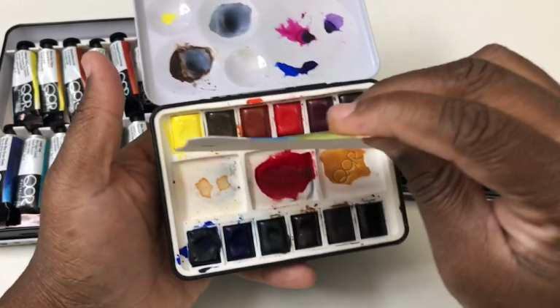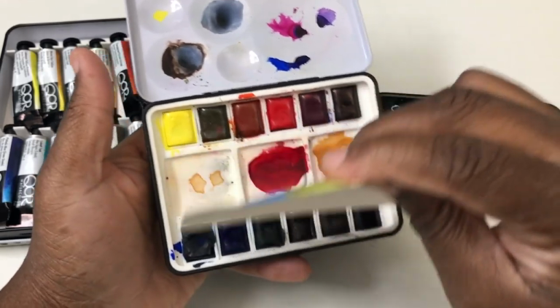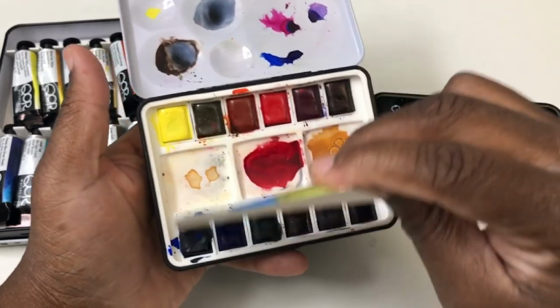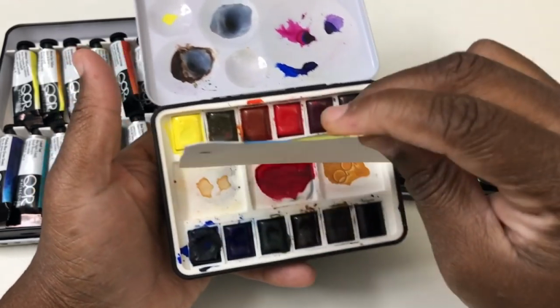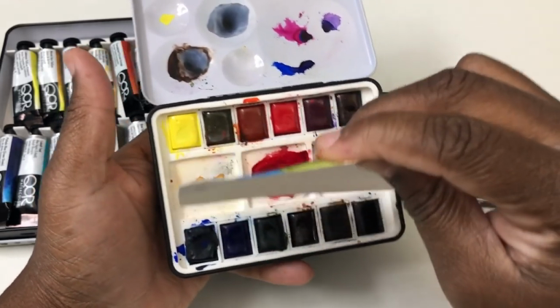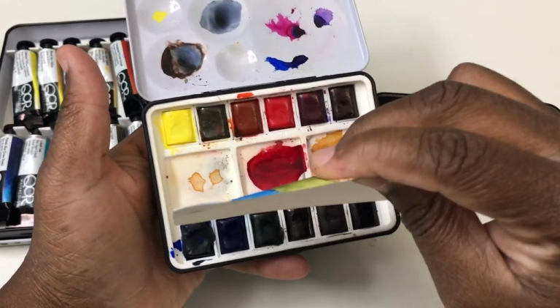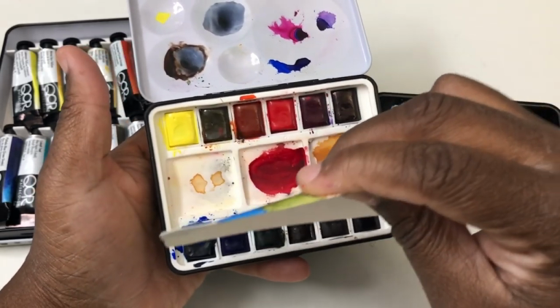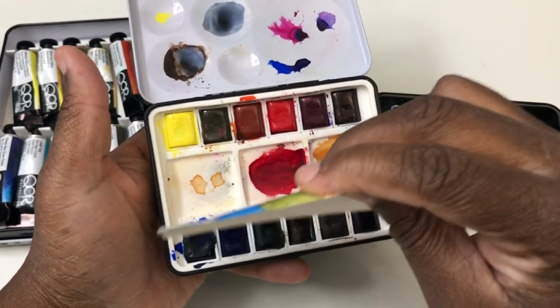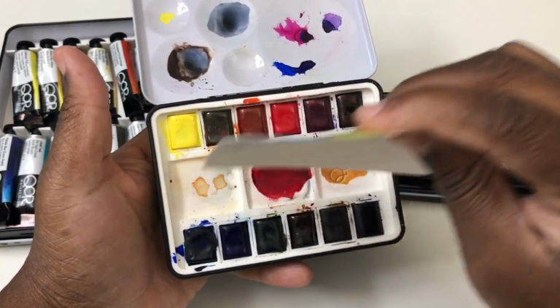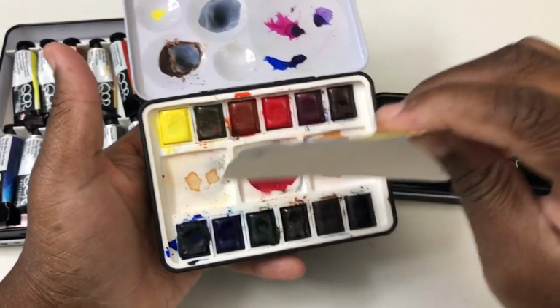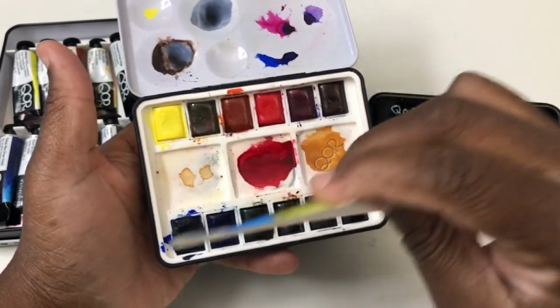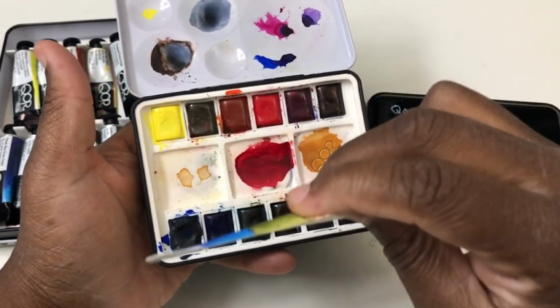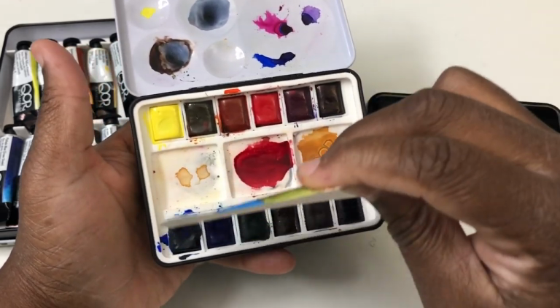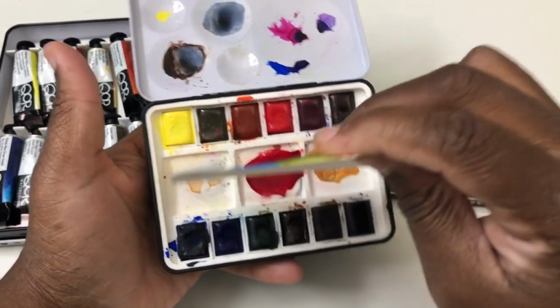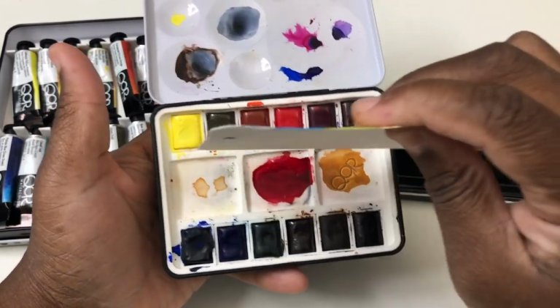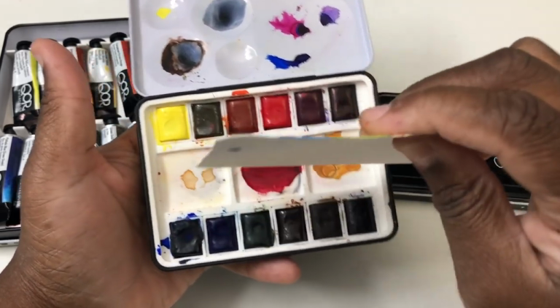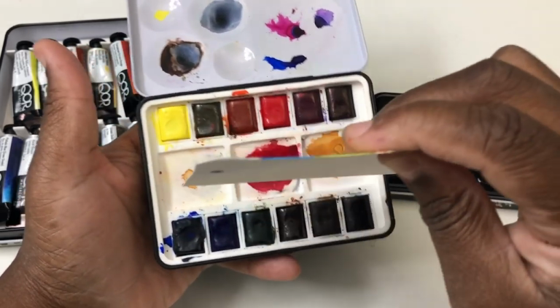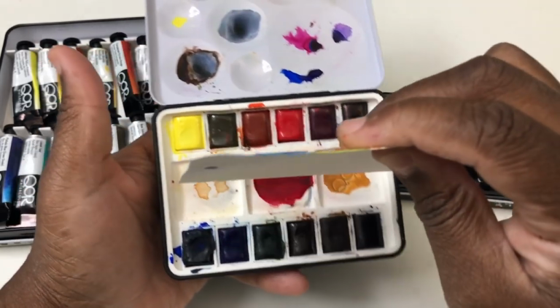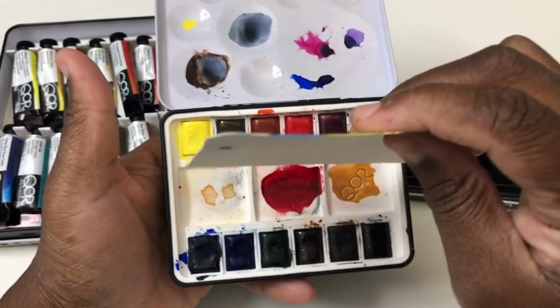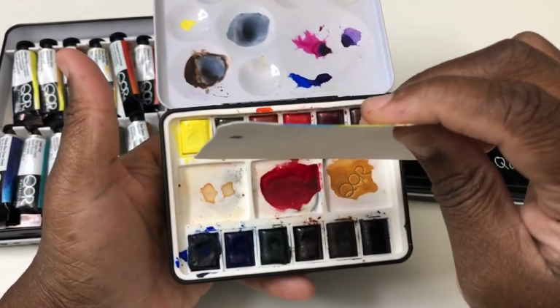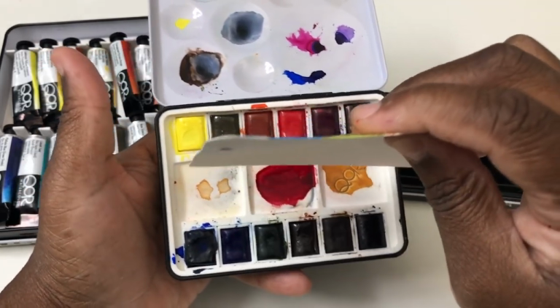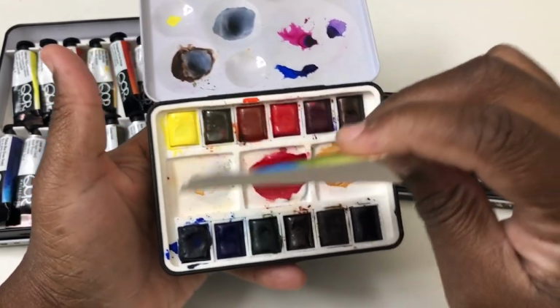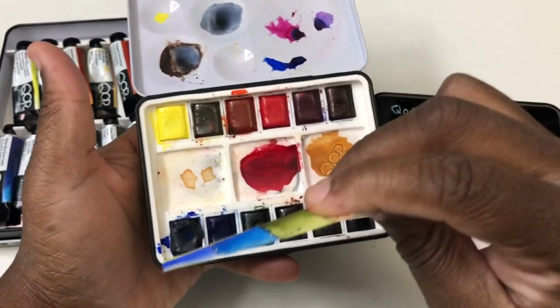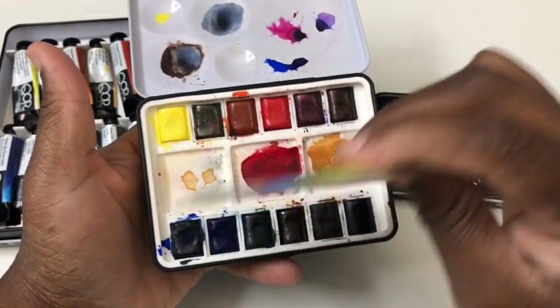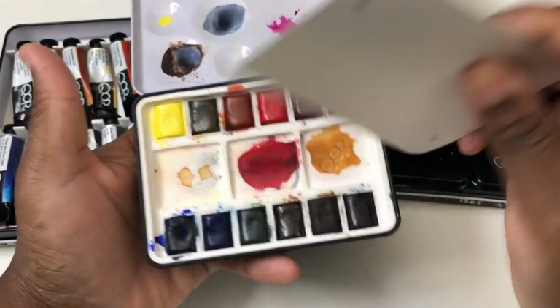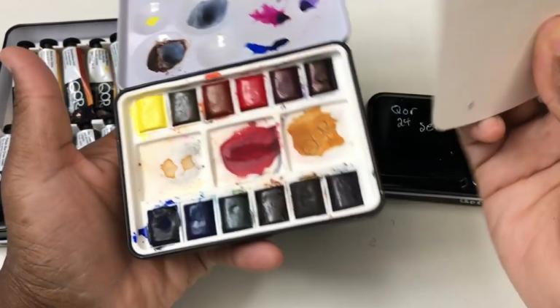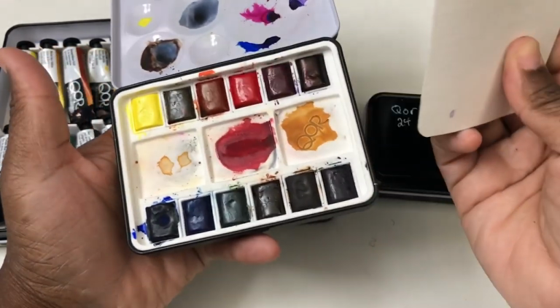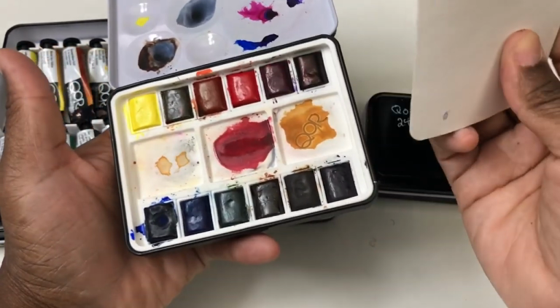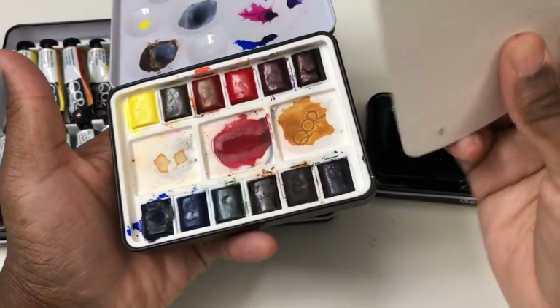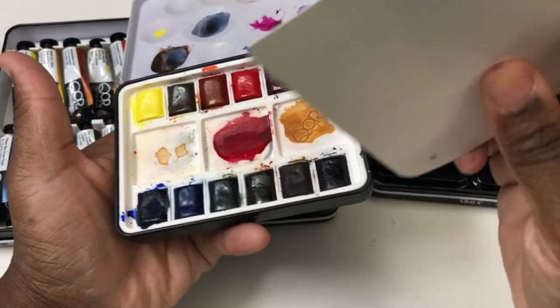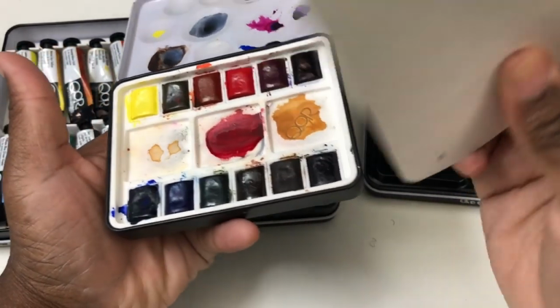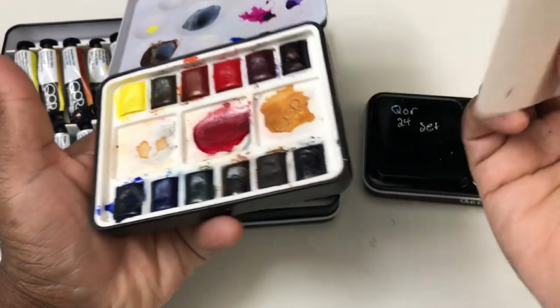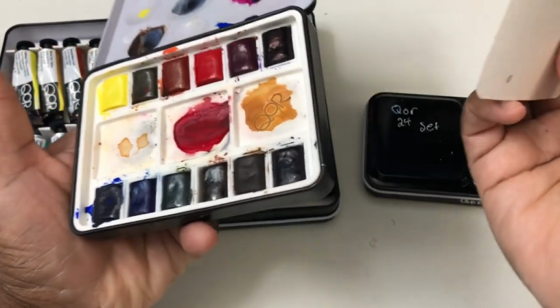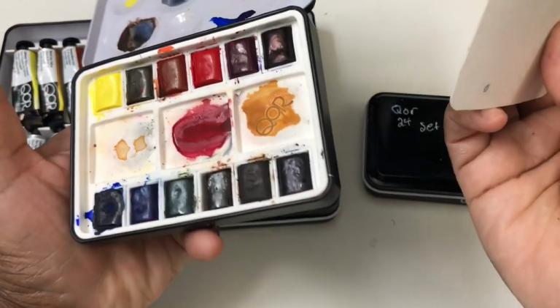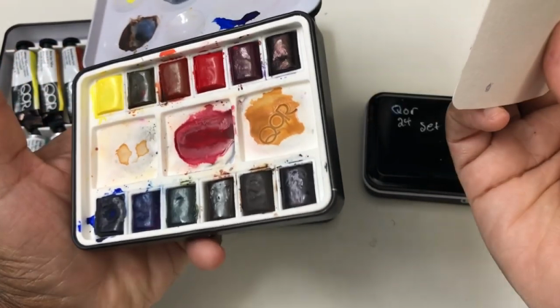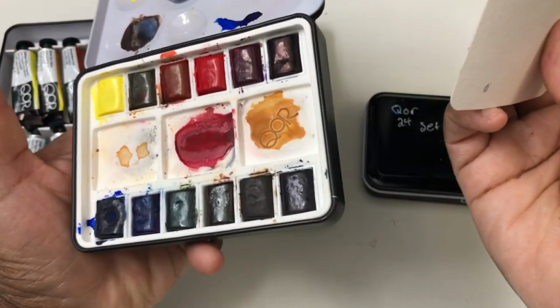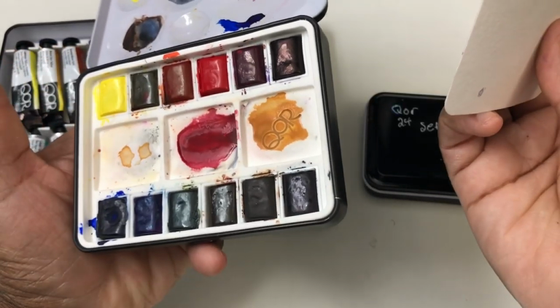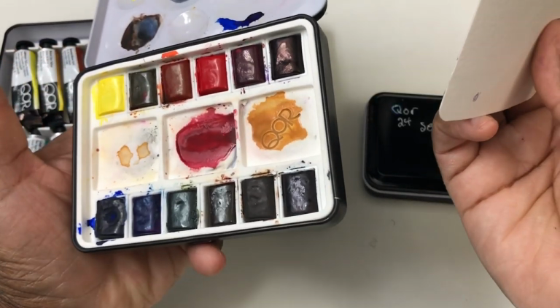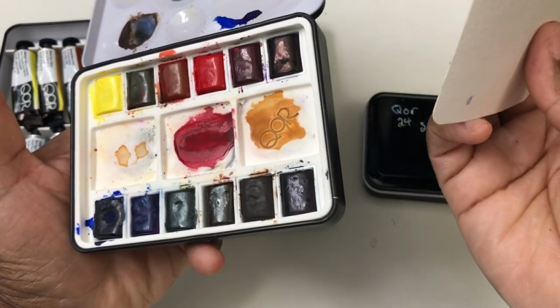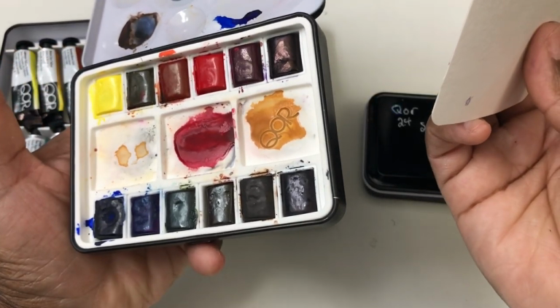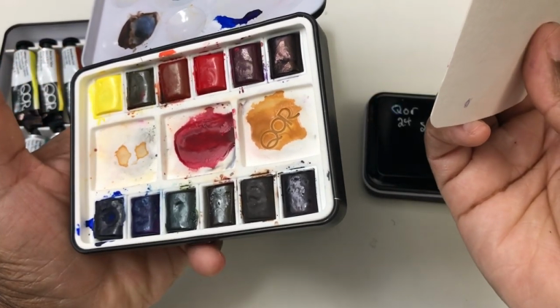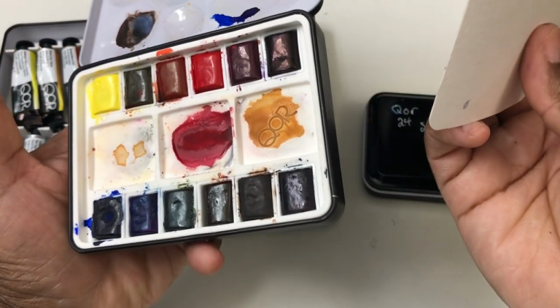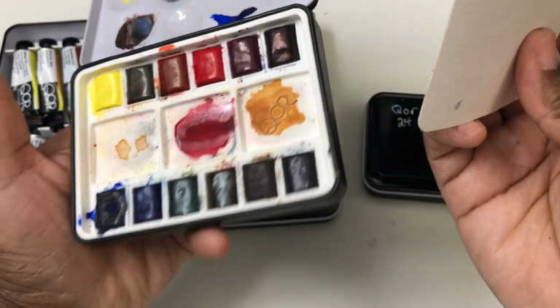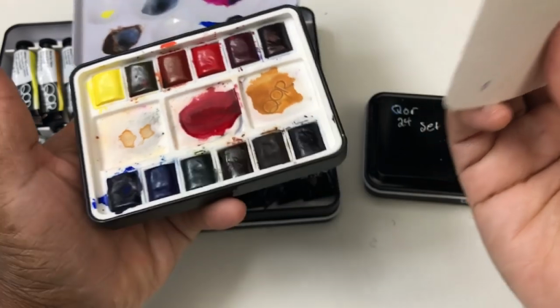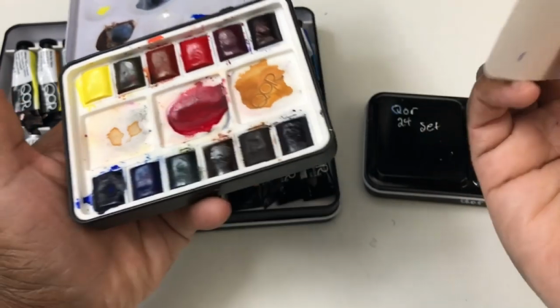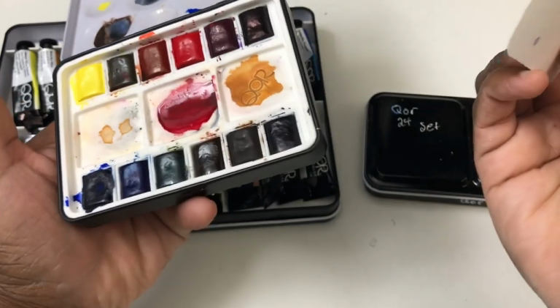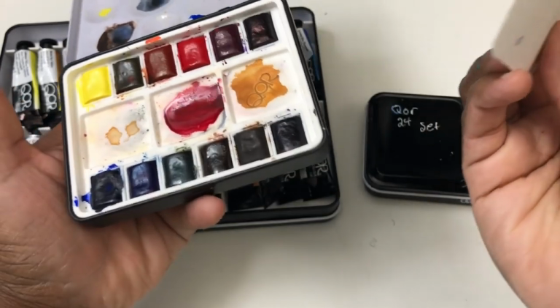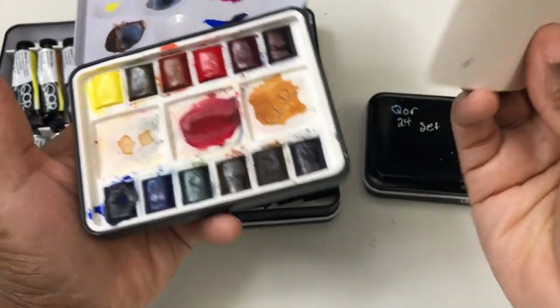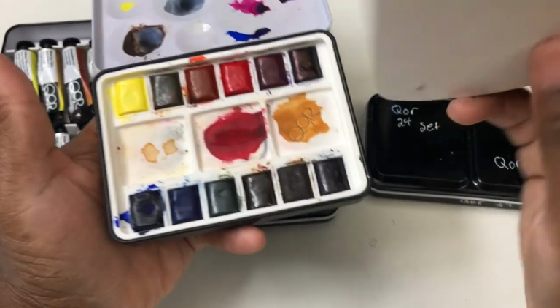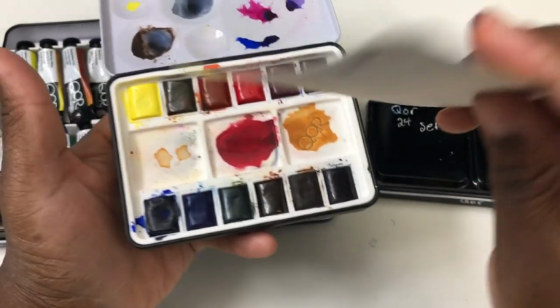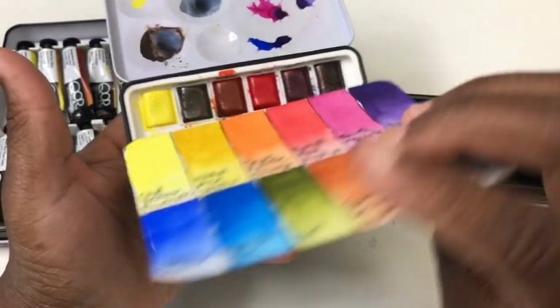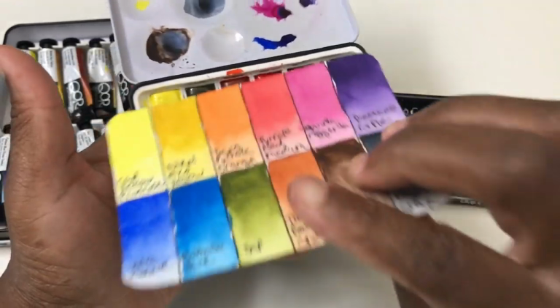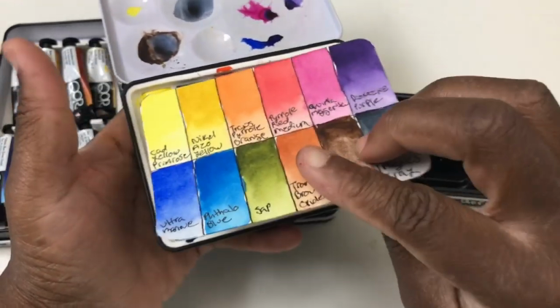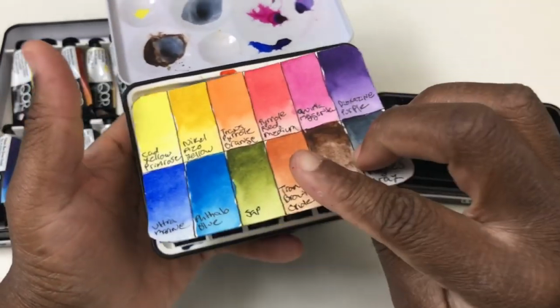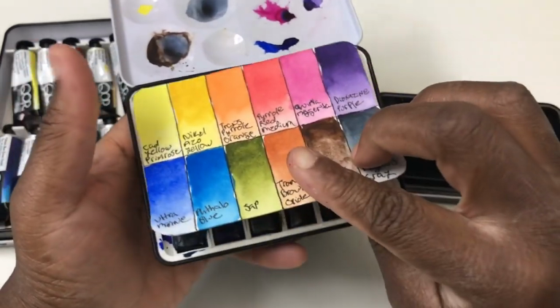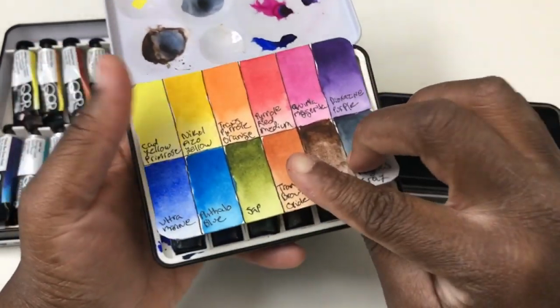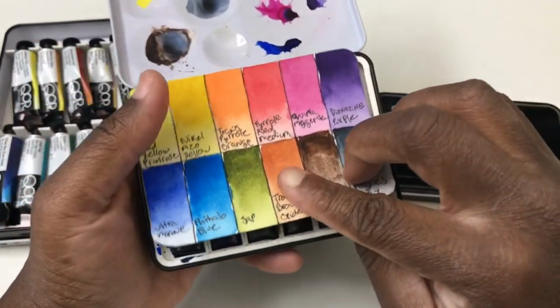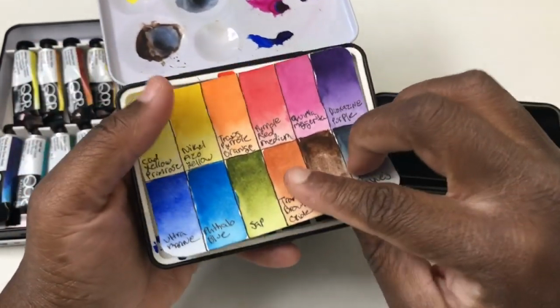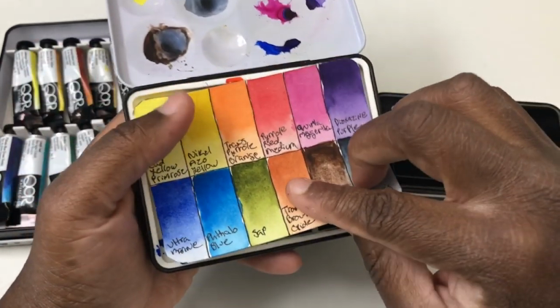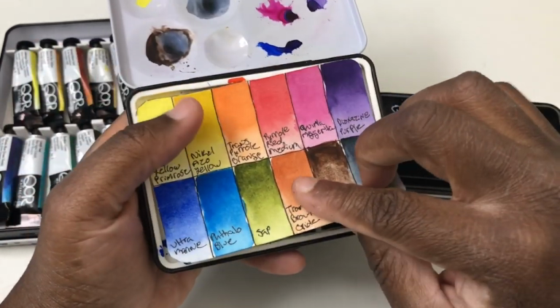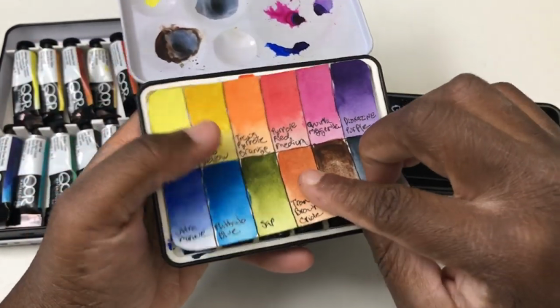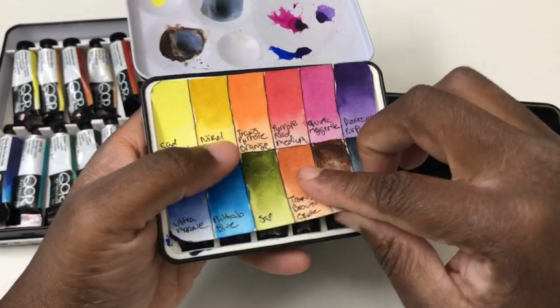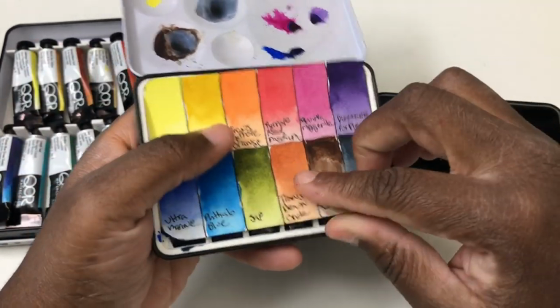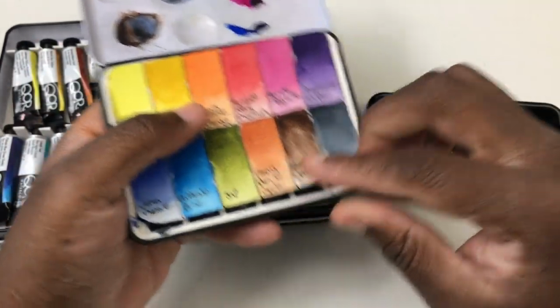I felt like I was going to contaminate colors with that mixing layout. It was weird, but that's just me — it's a personal preference.